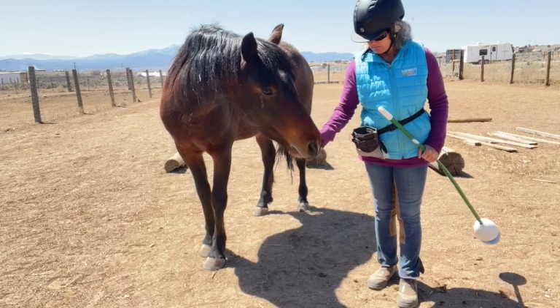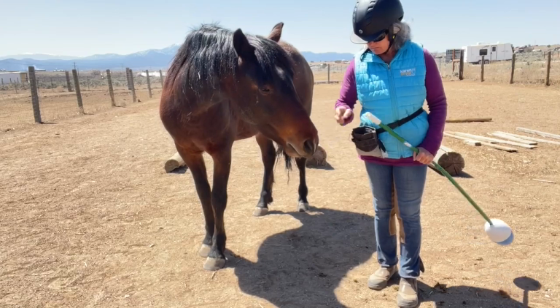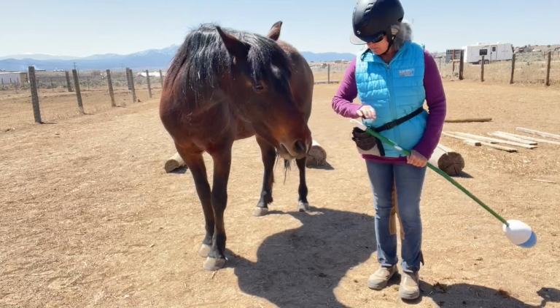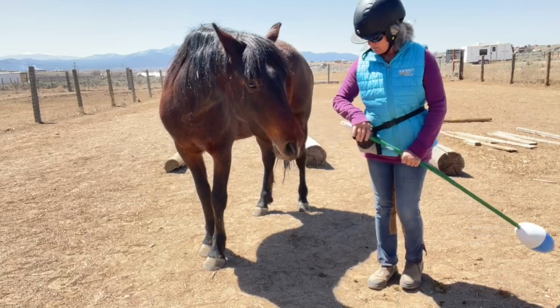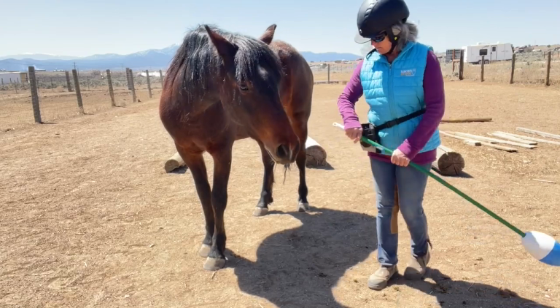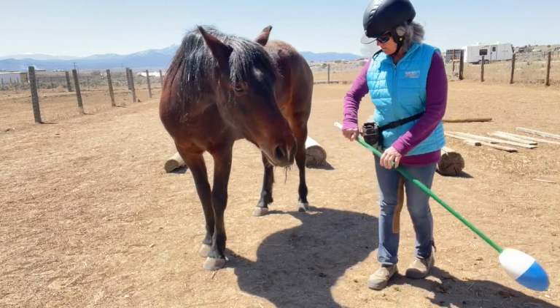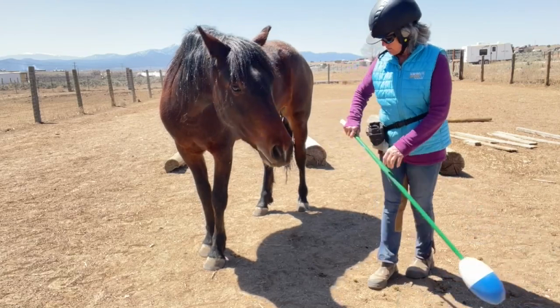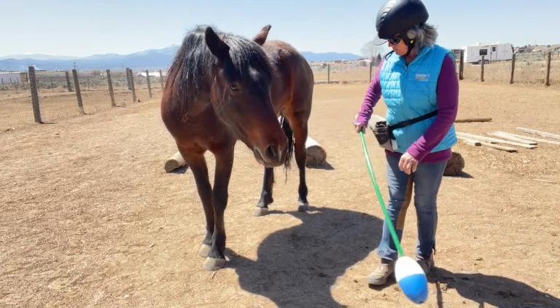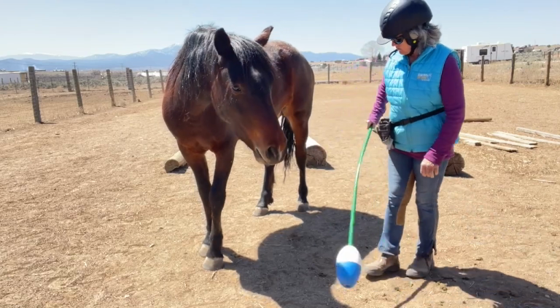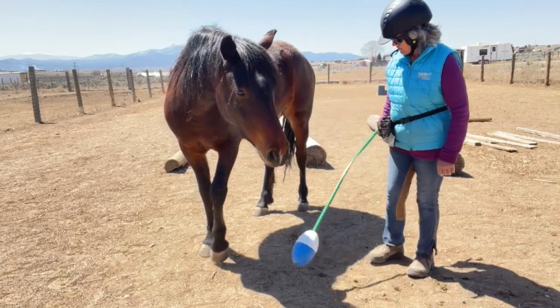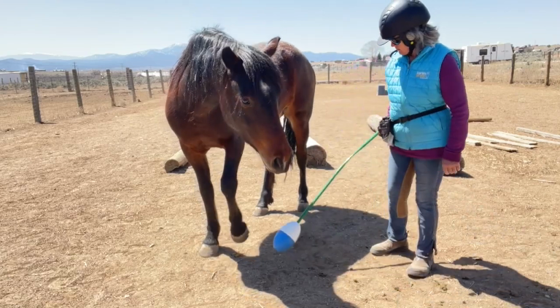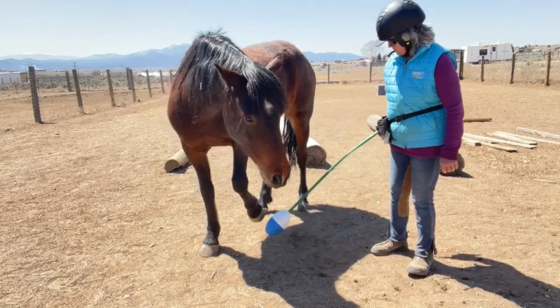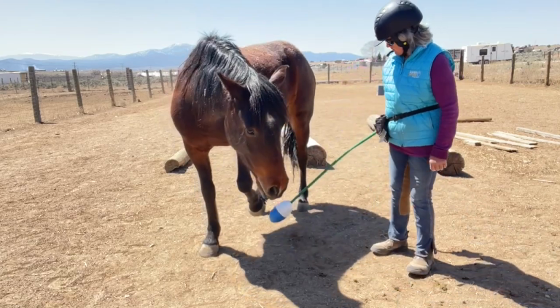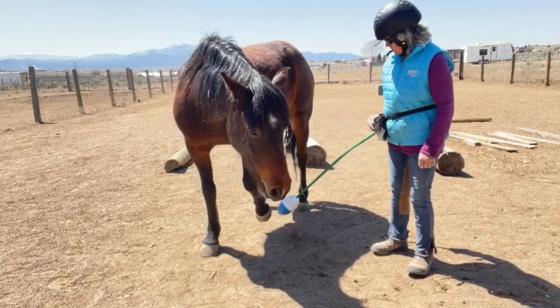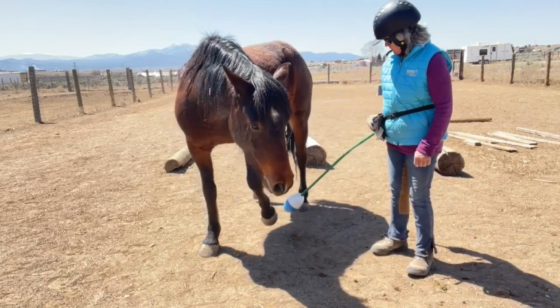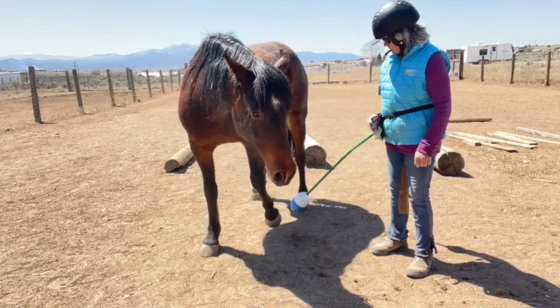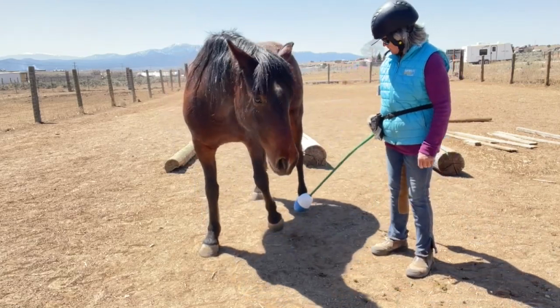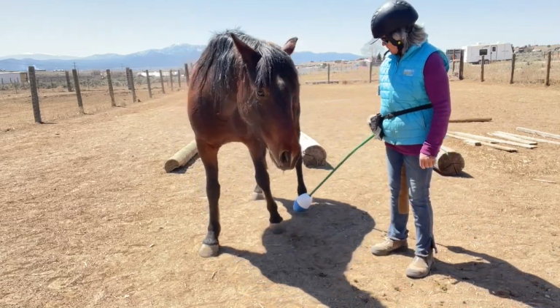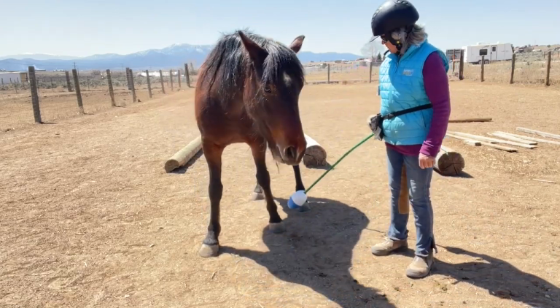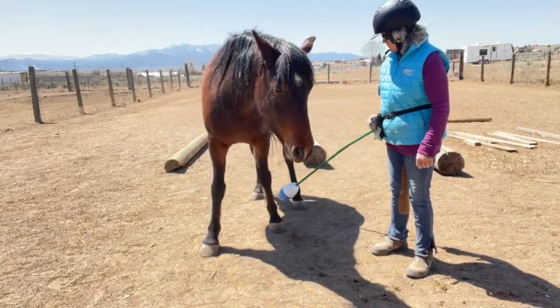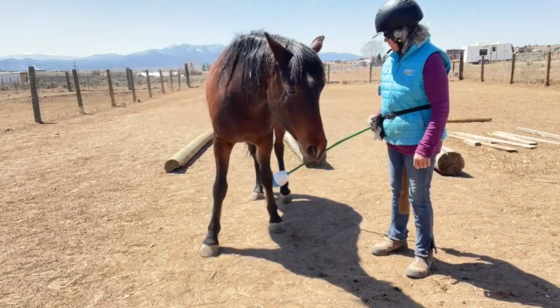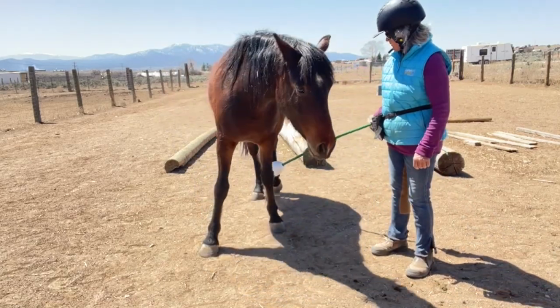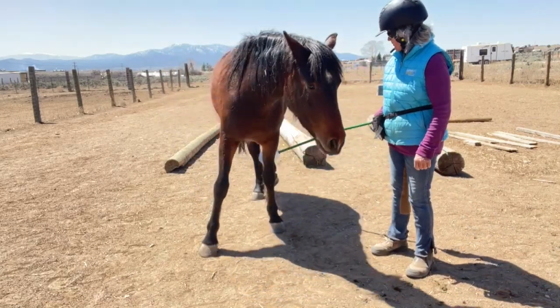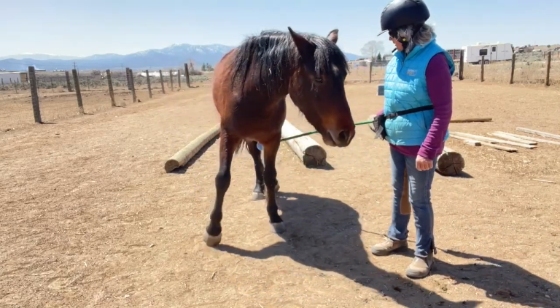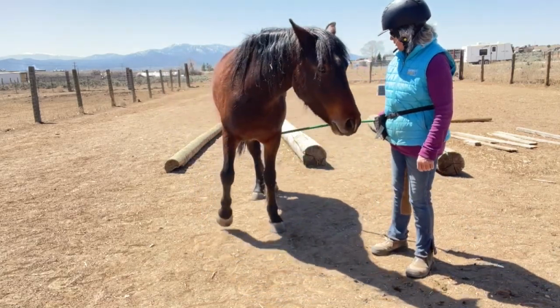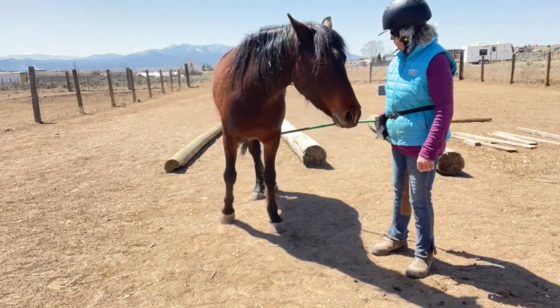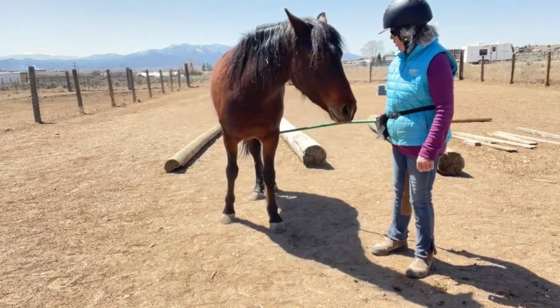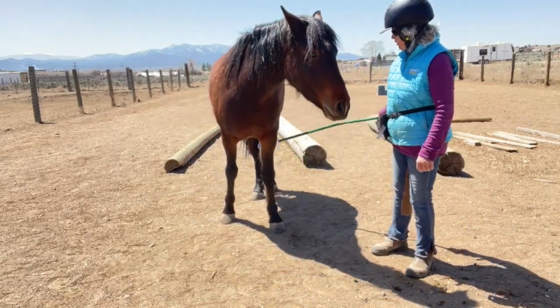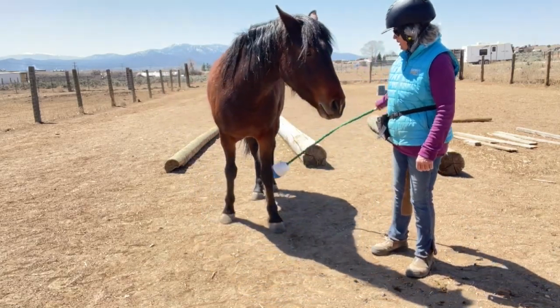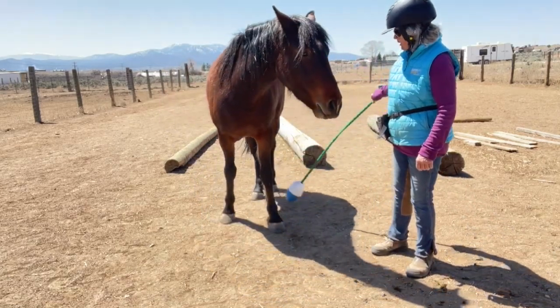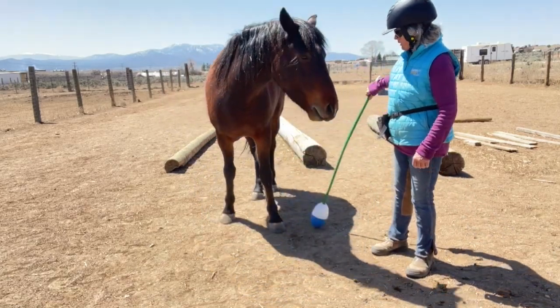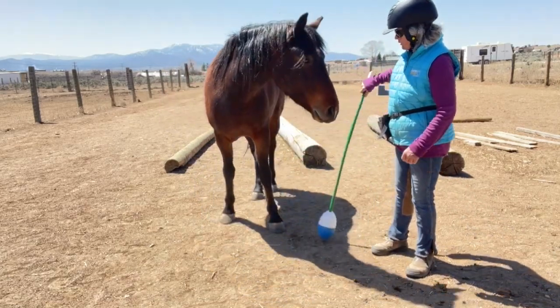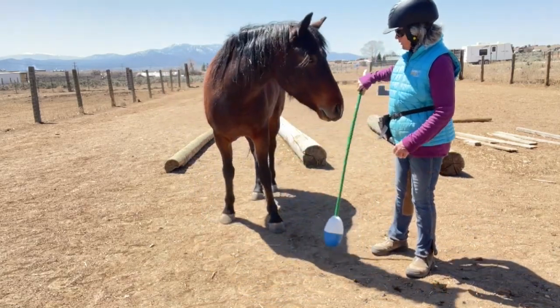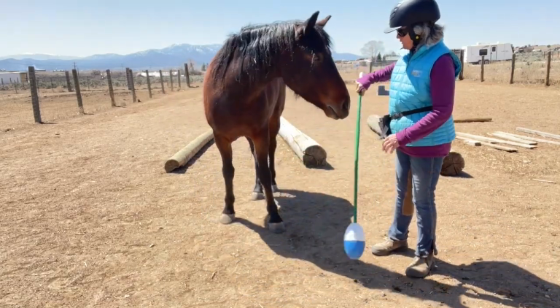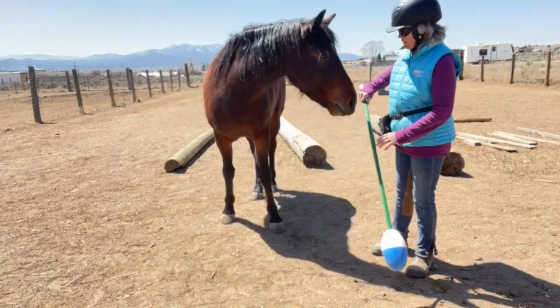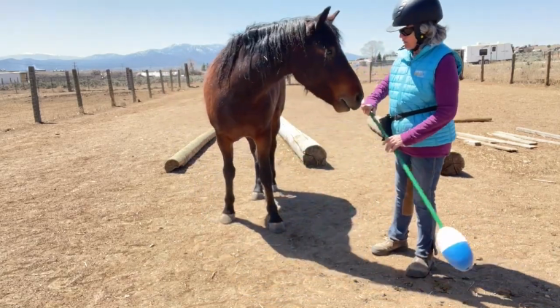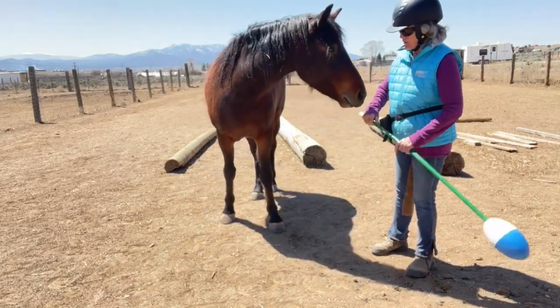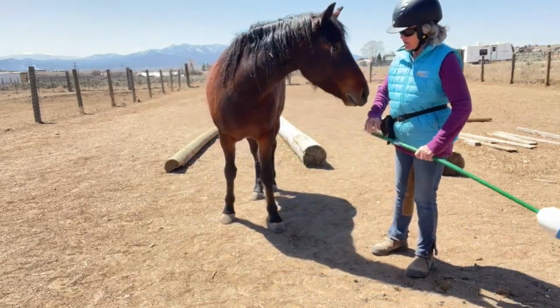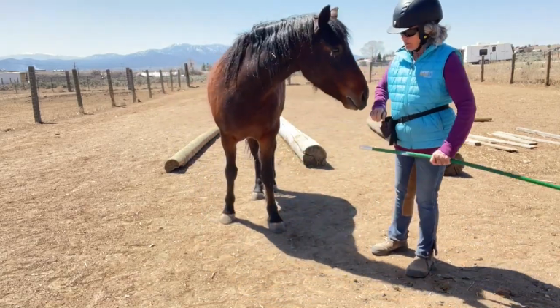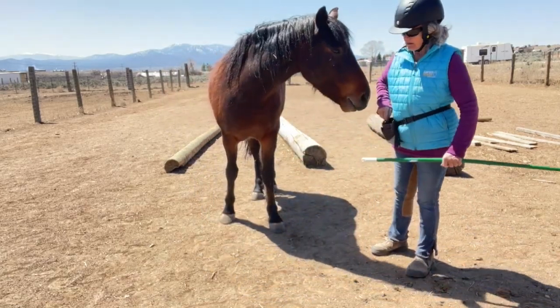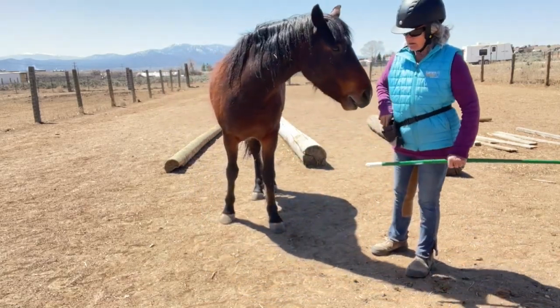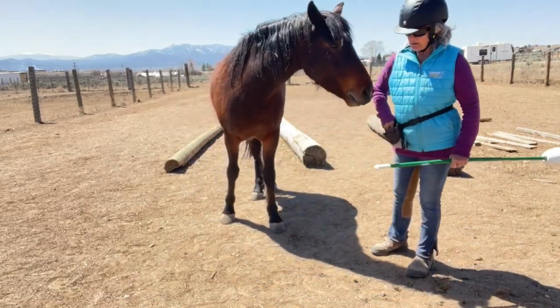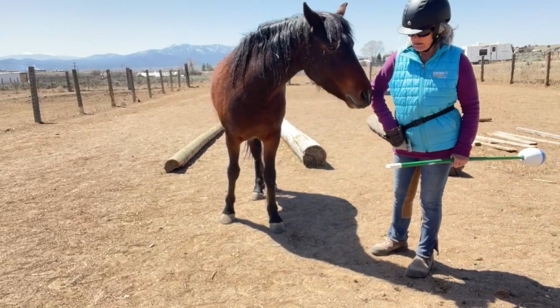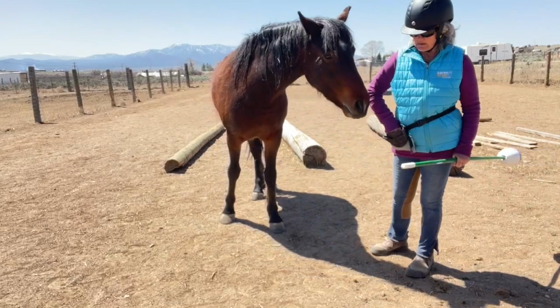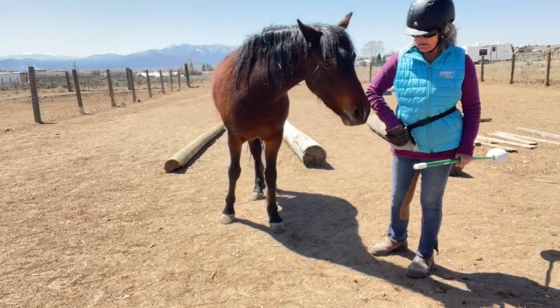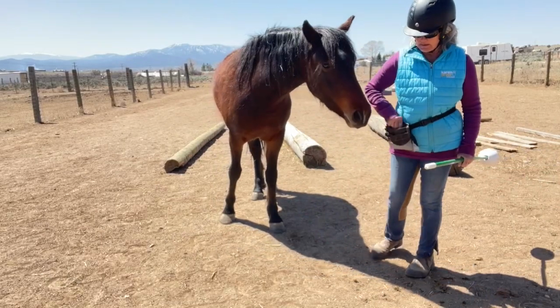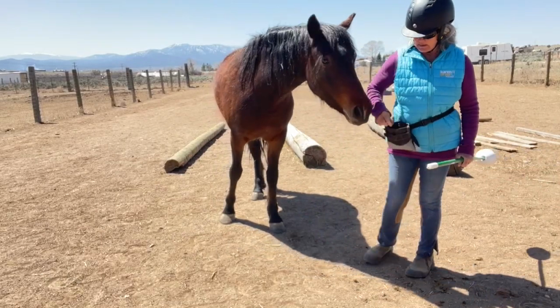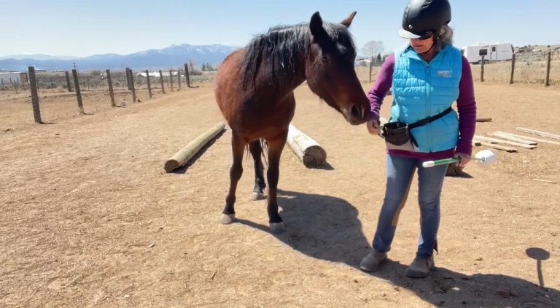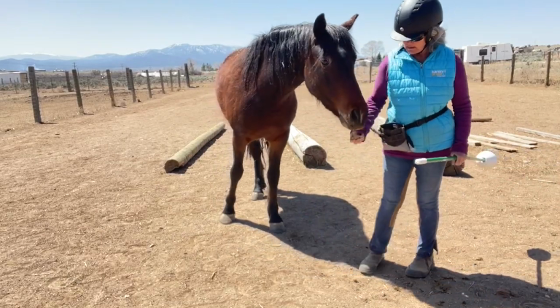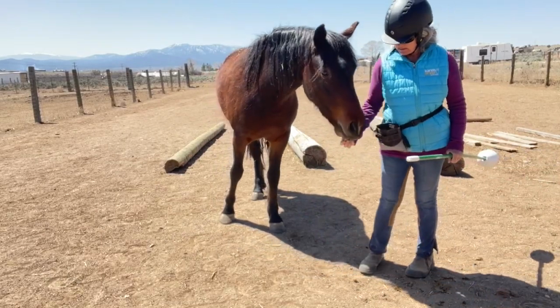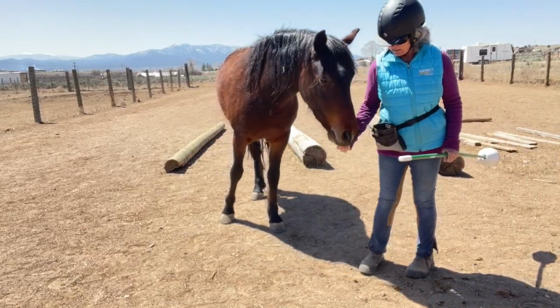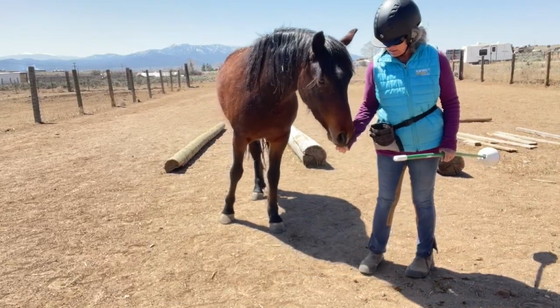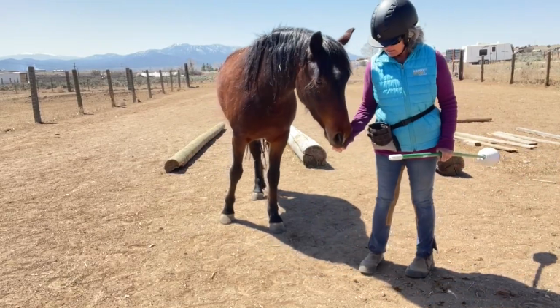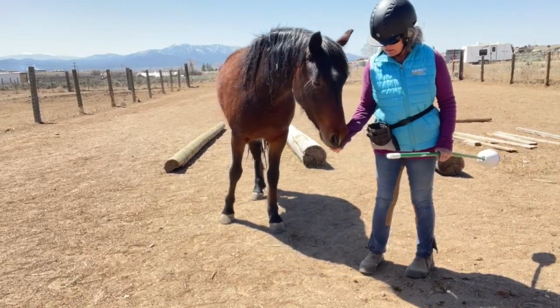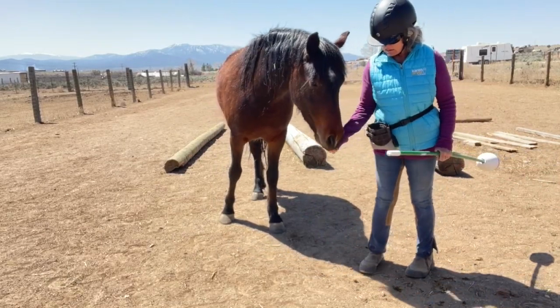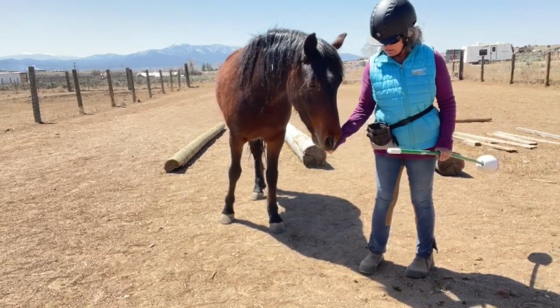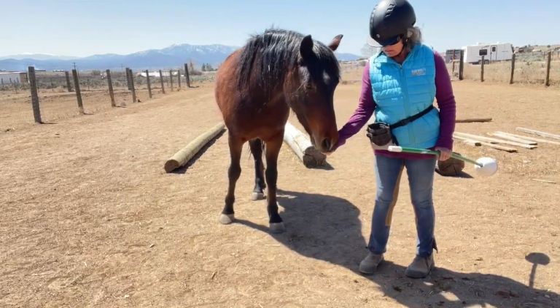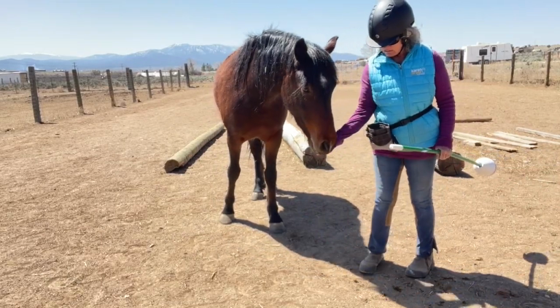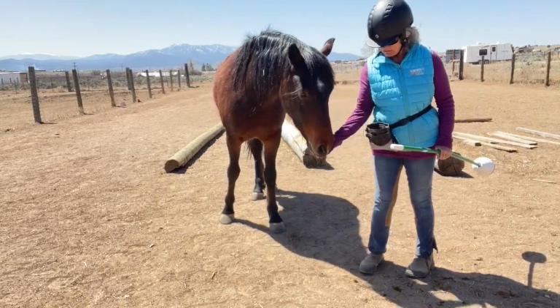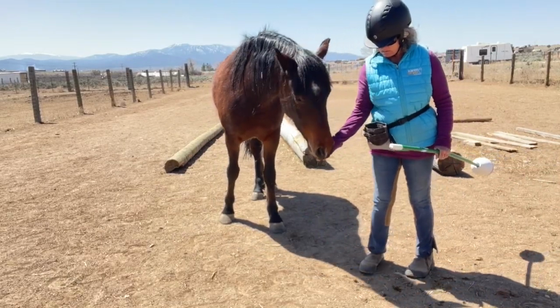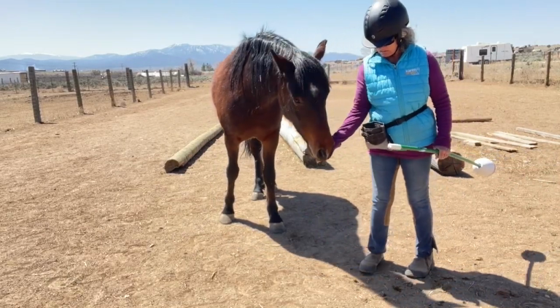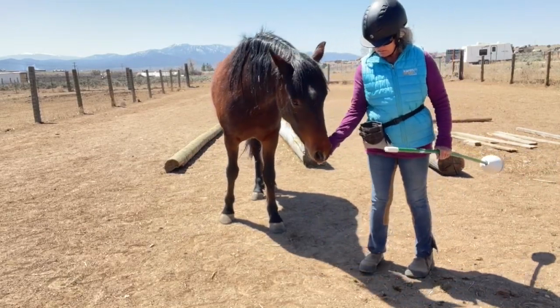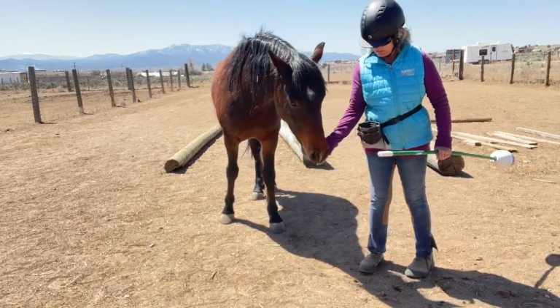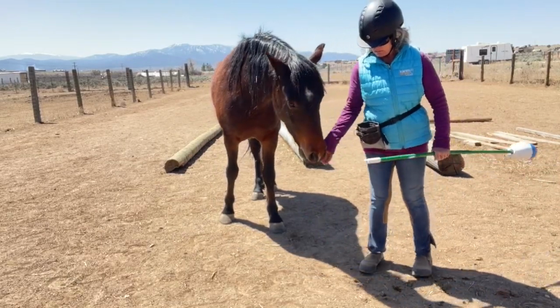Whether you're trying to brush him, put a head halter on, or pick up his feet — all the normal handling that has to occur with equines when they're in captivity.